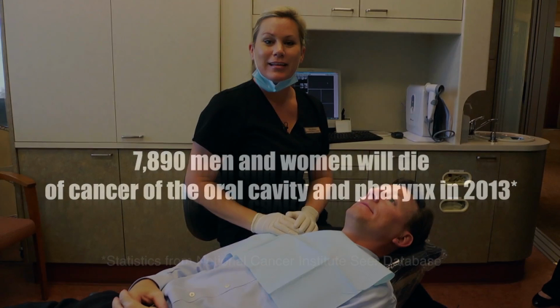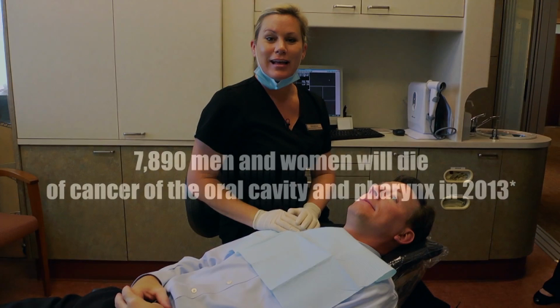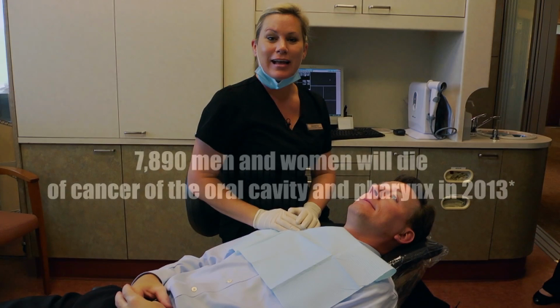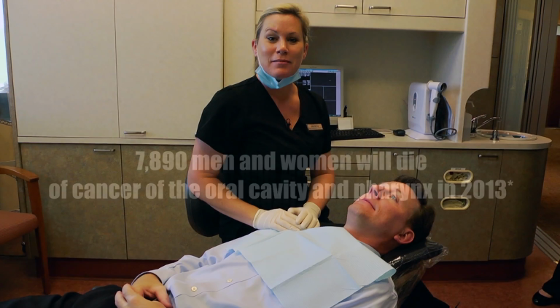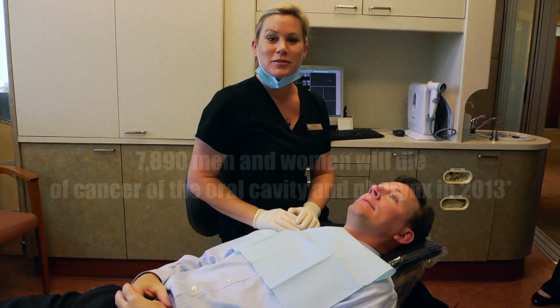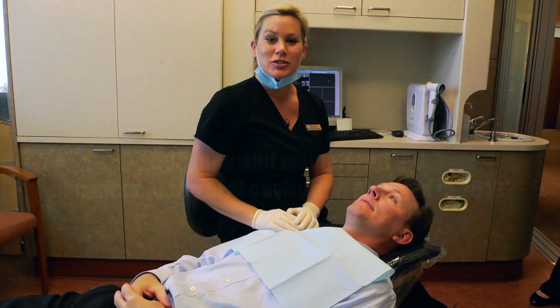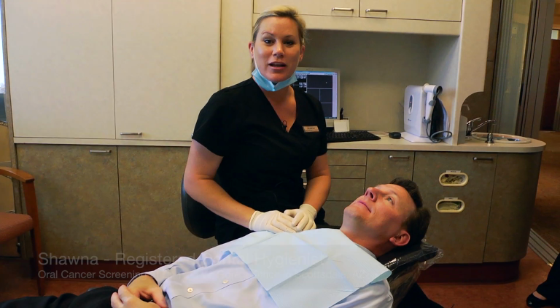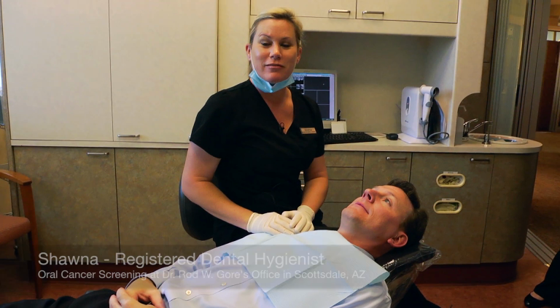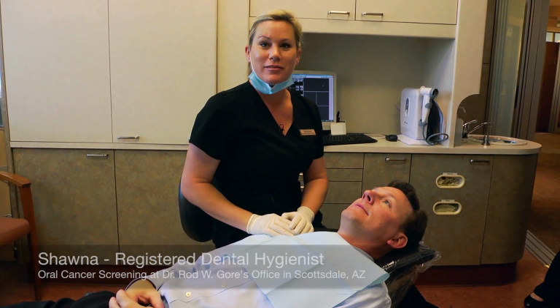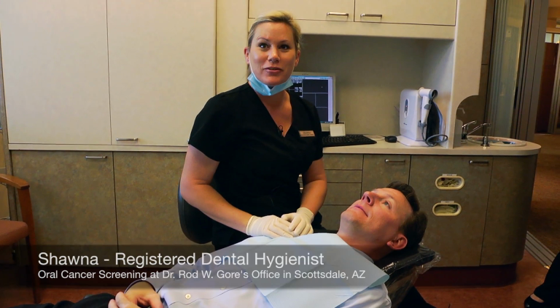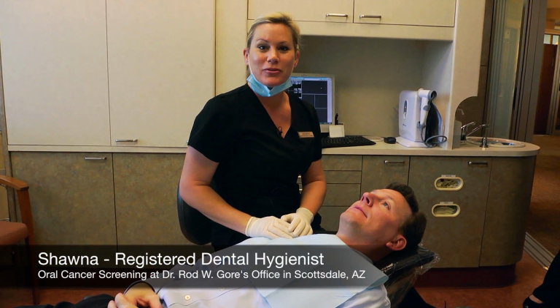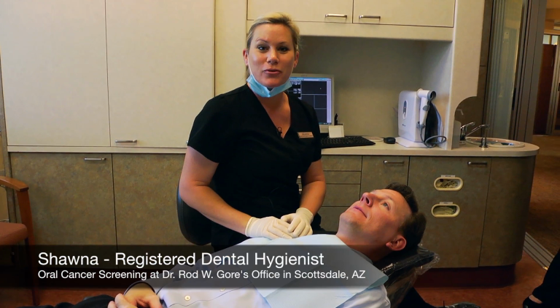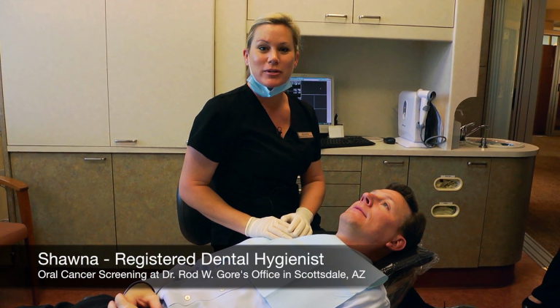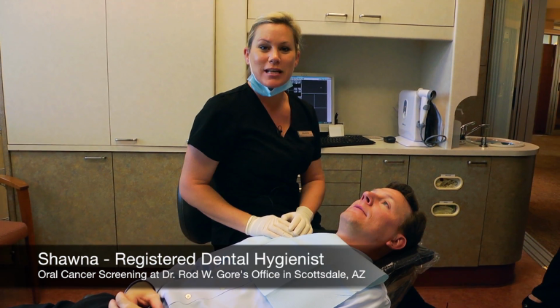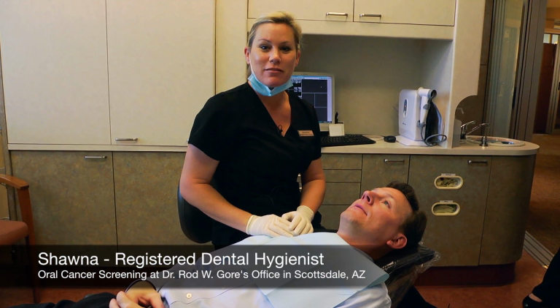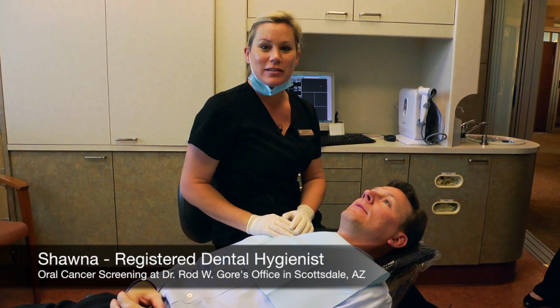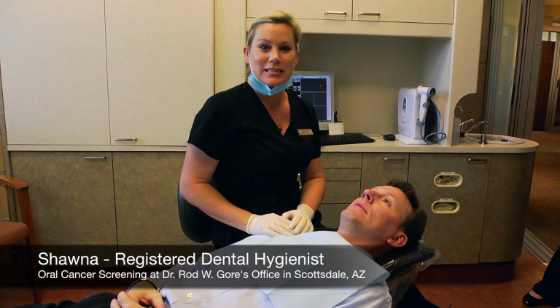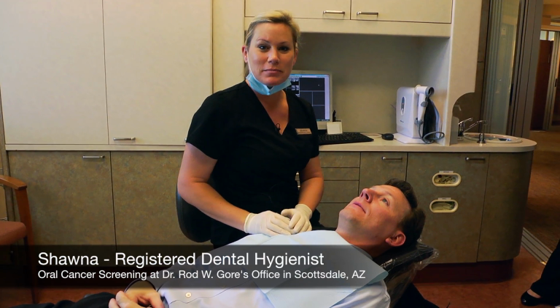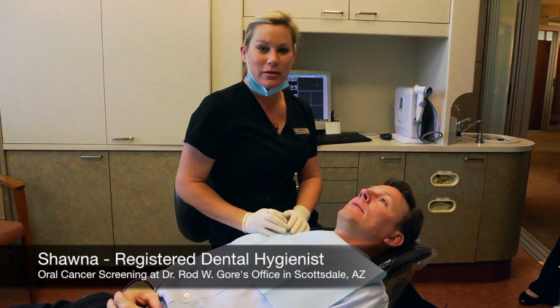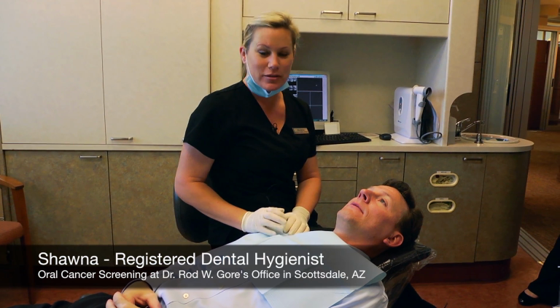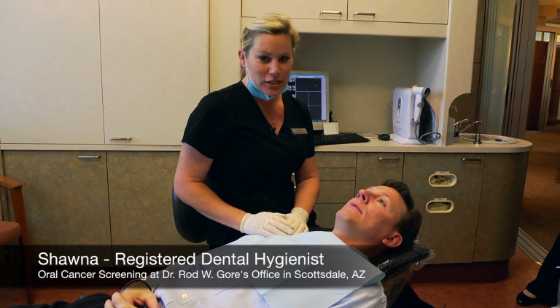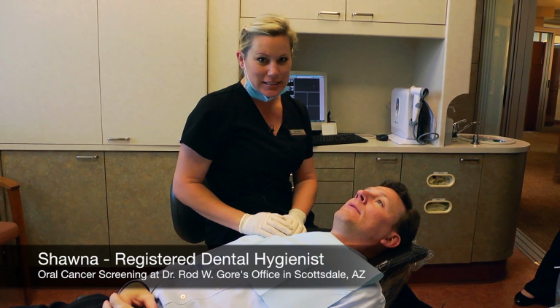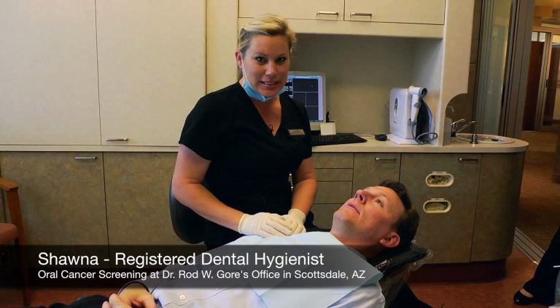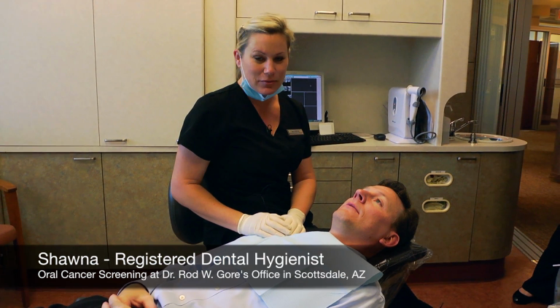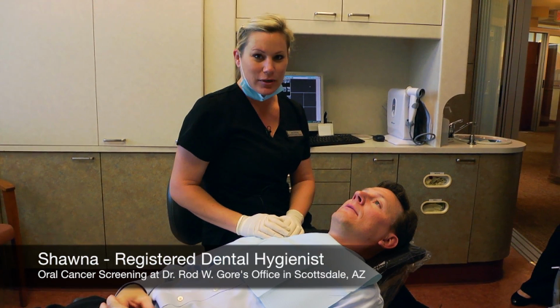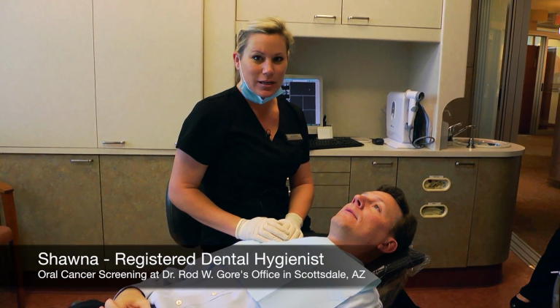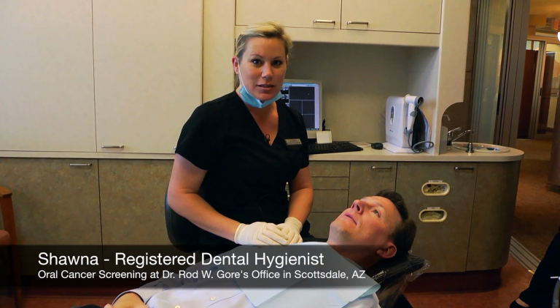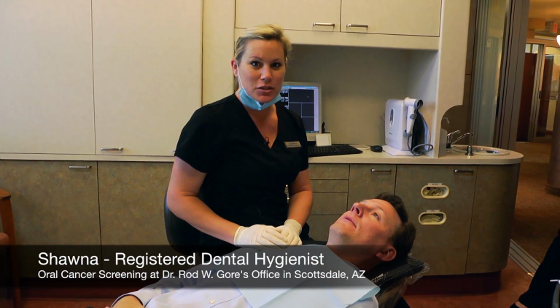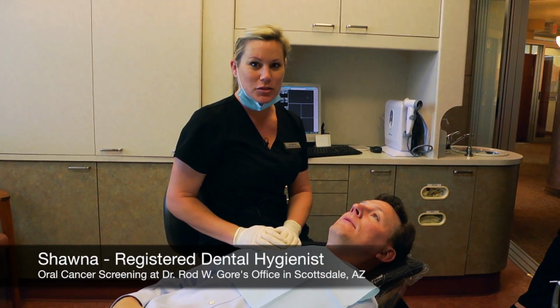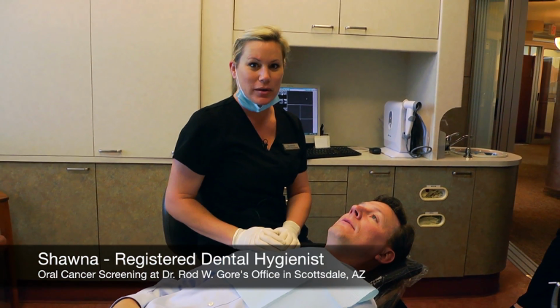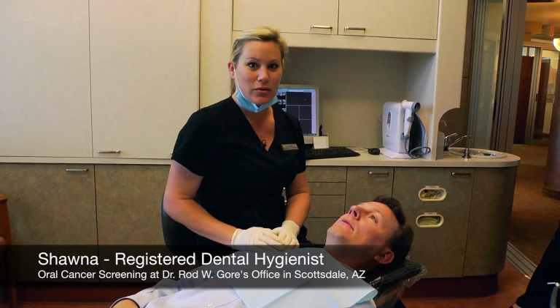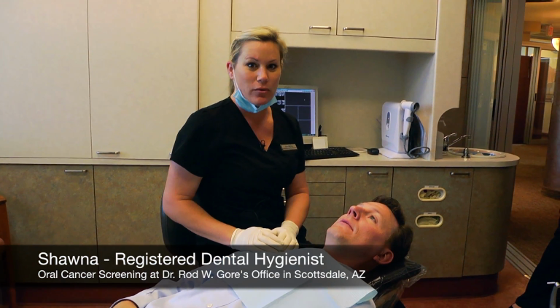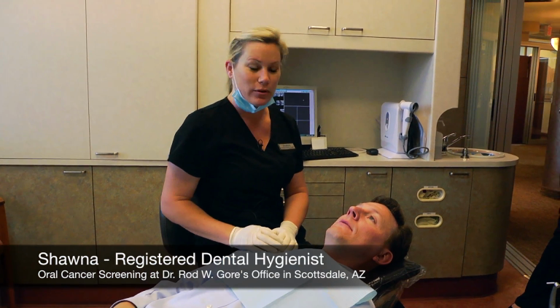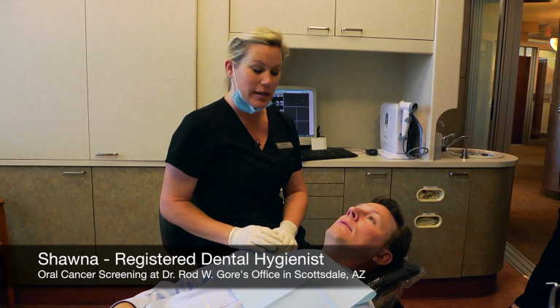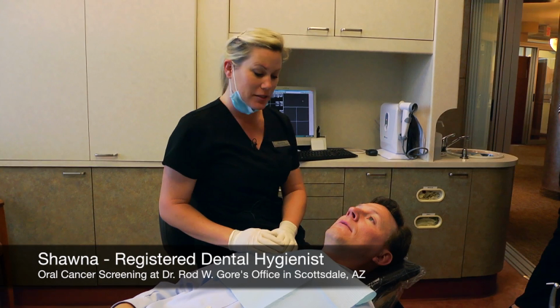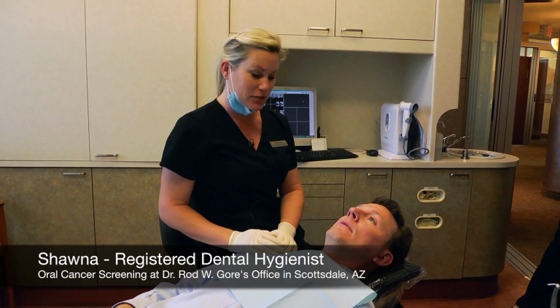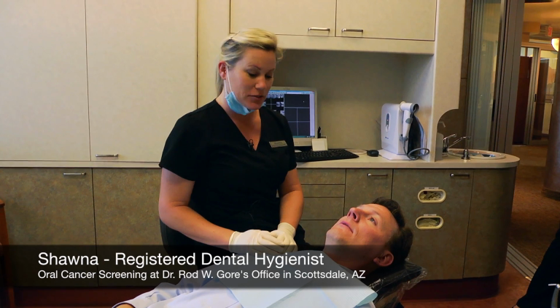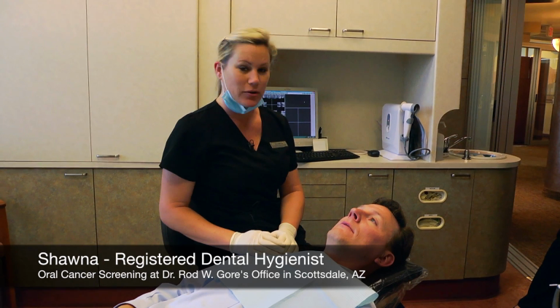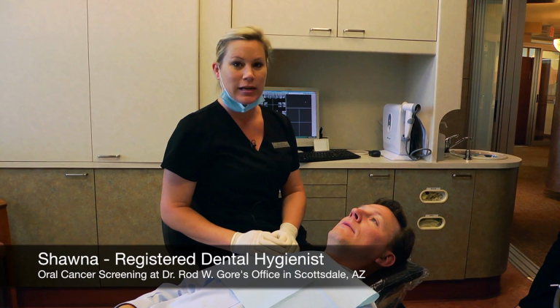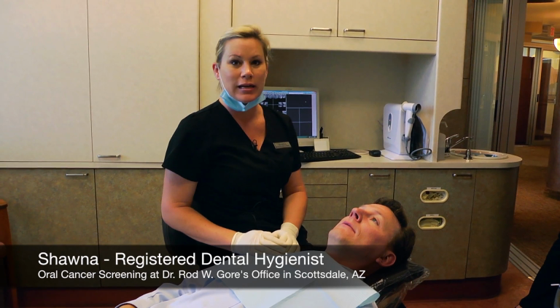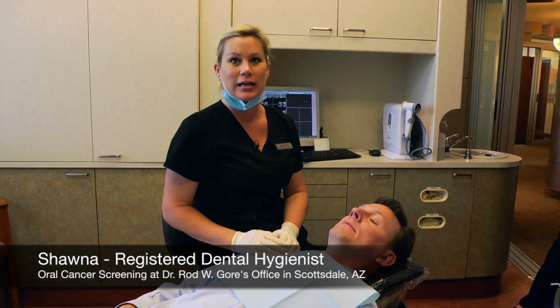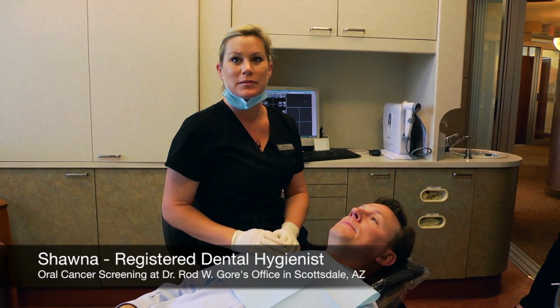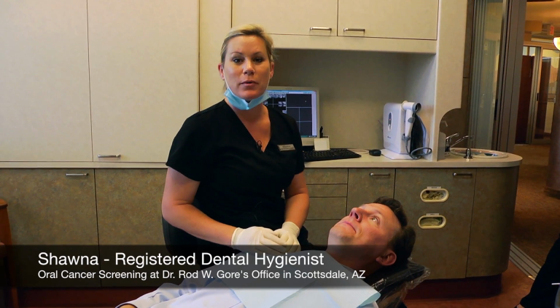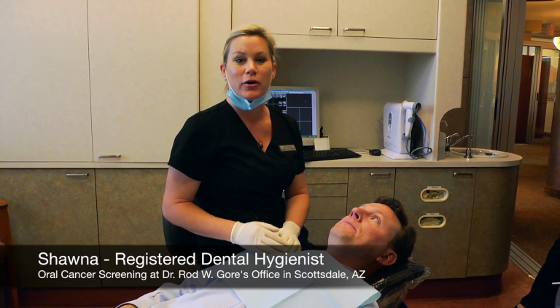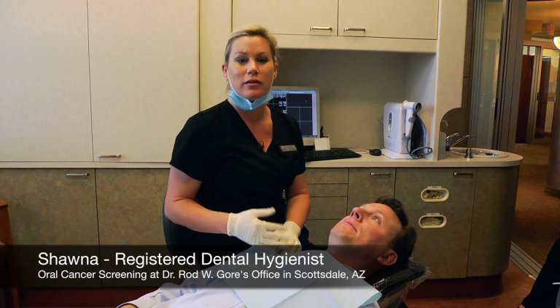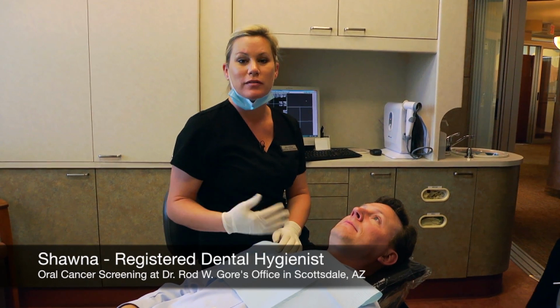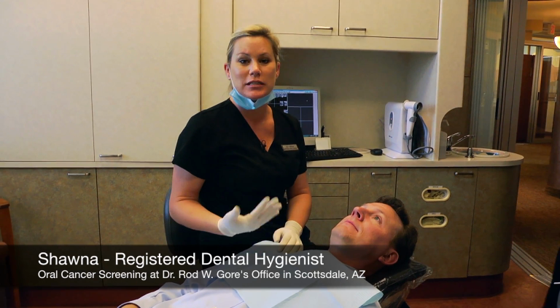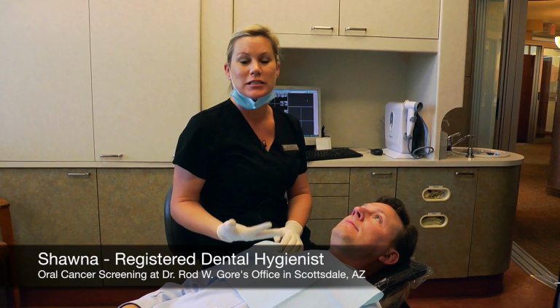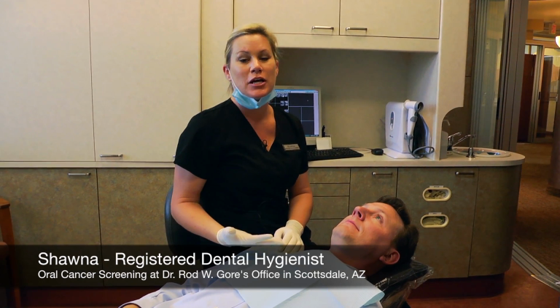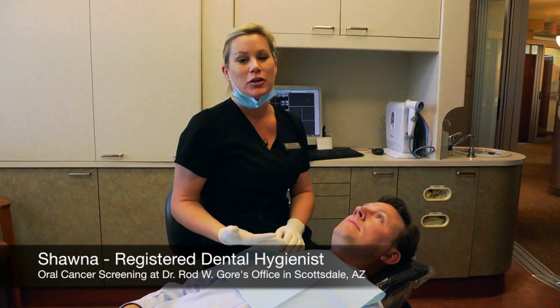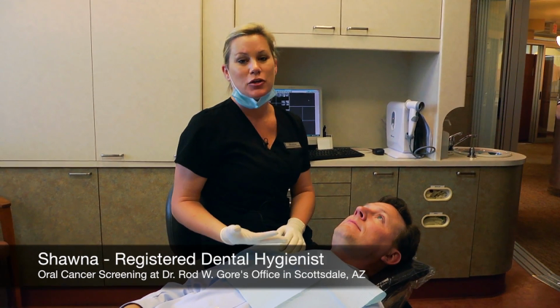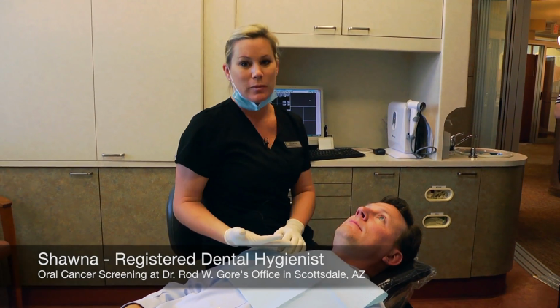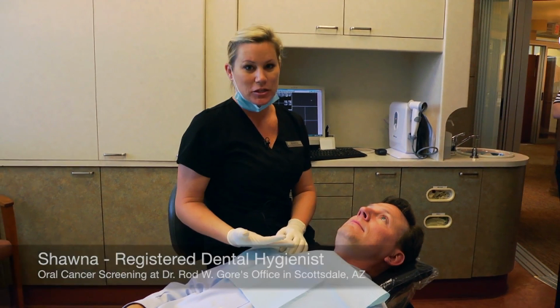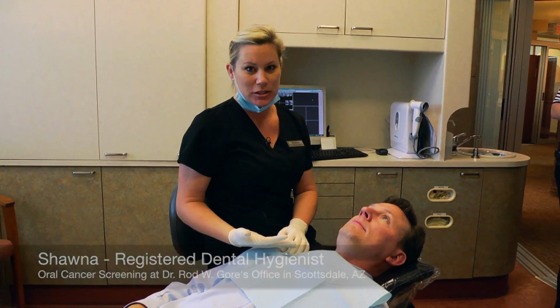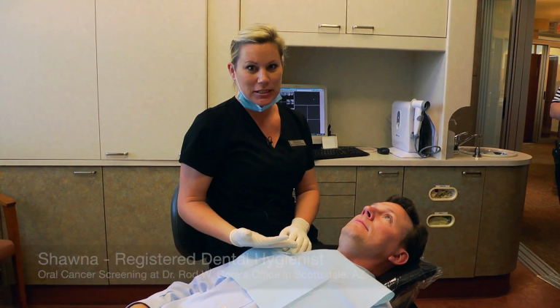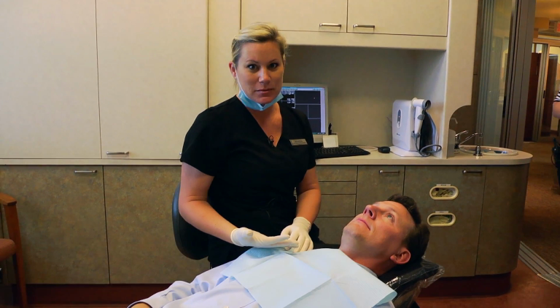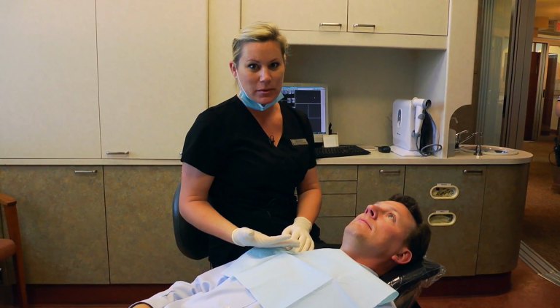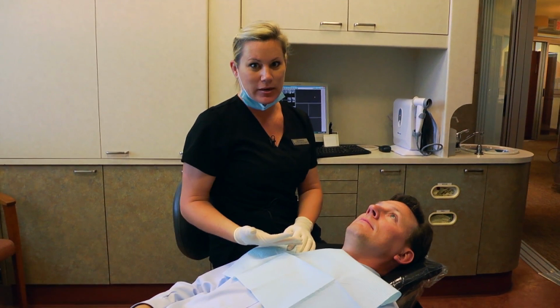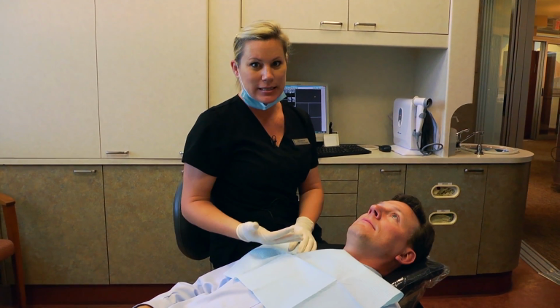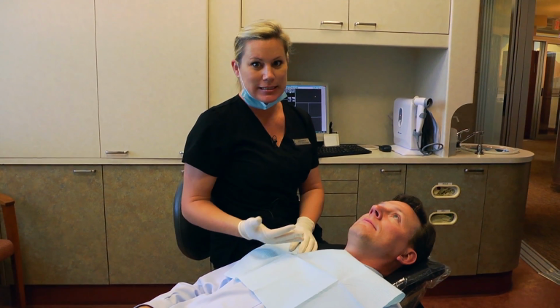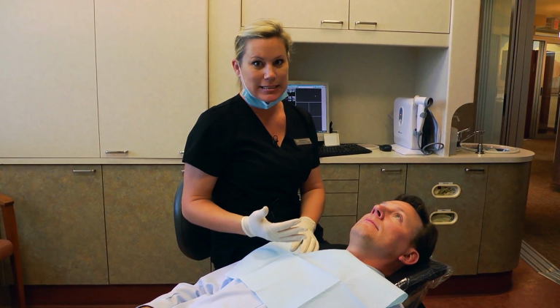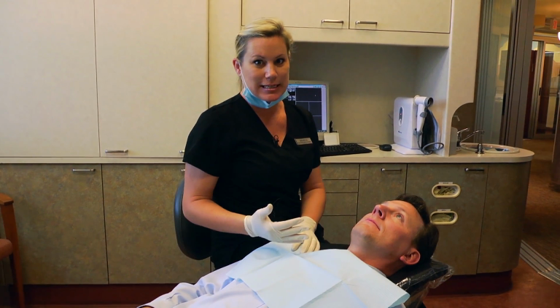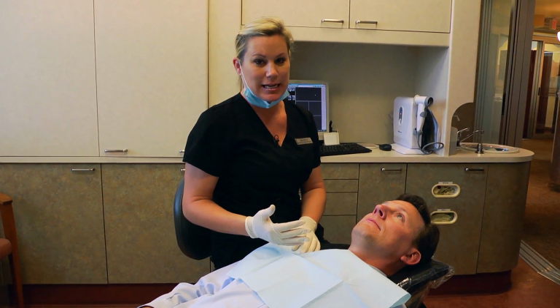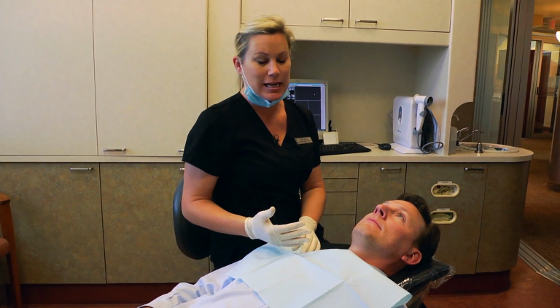Hi, I'm Shauna from Dr. Gore's office. I'm here with Jason. We're going to do an oral cancer screening as part of his new patient experience today.